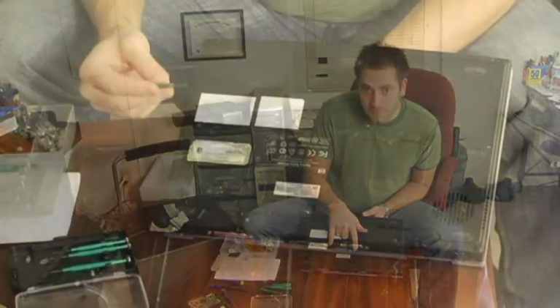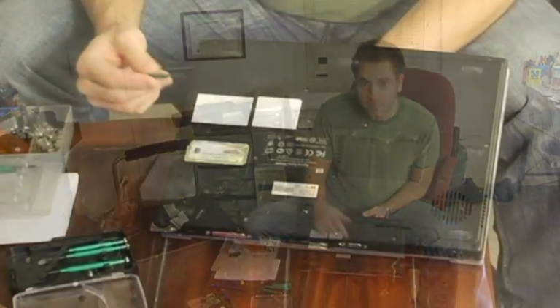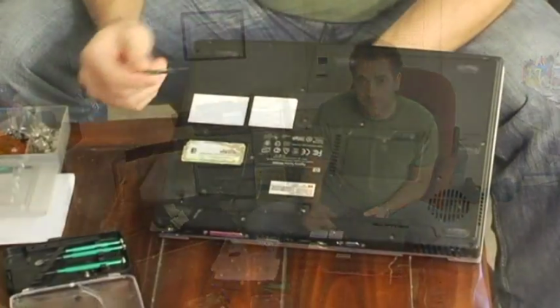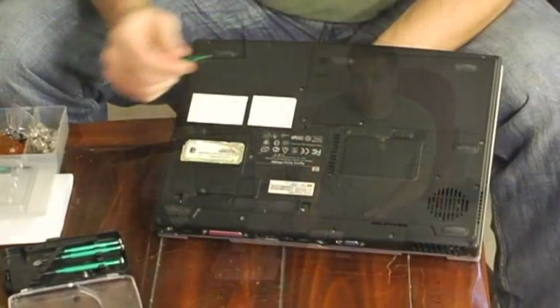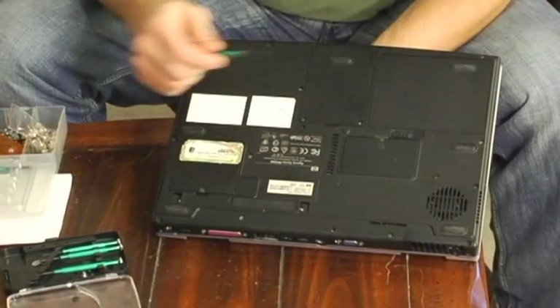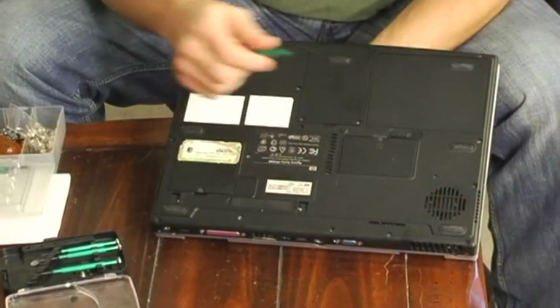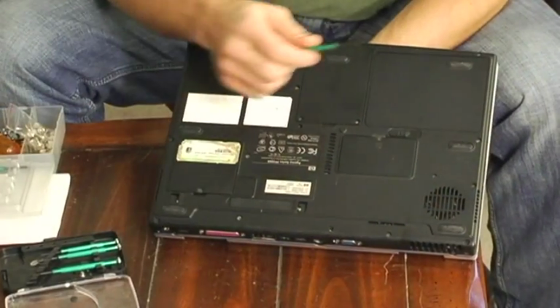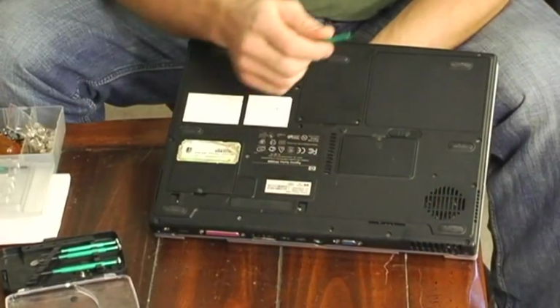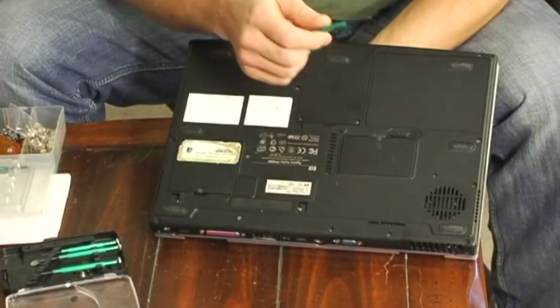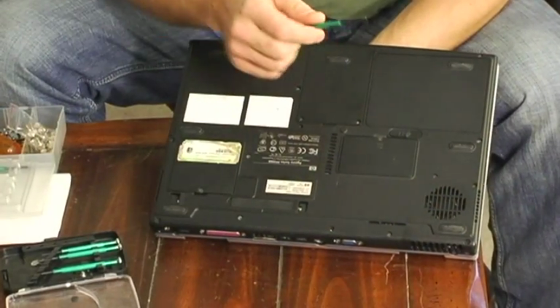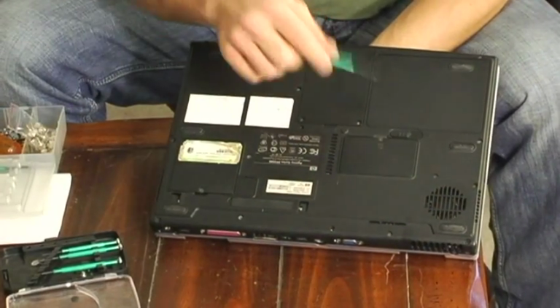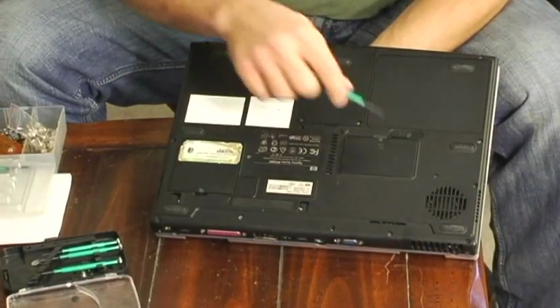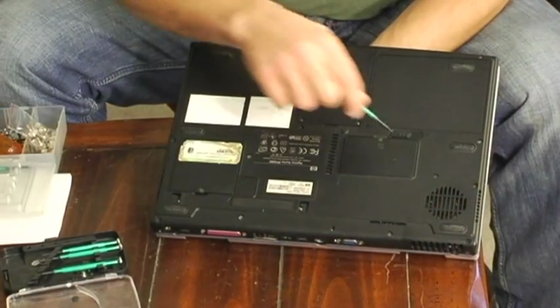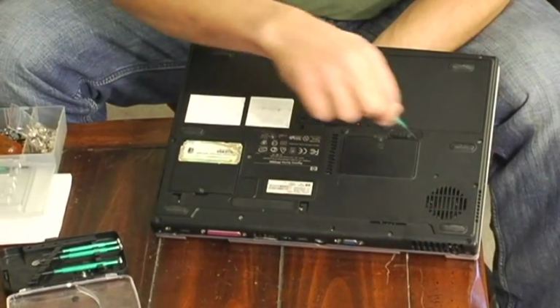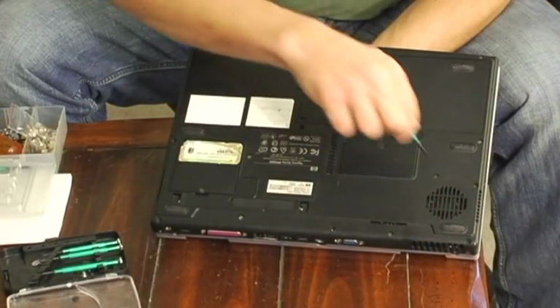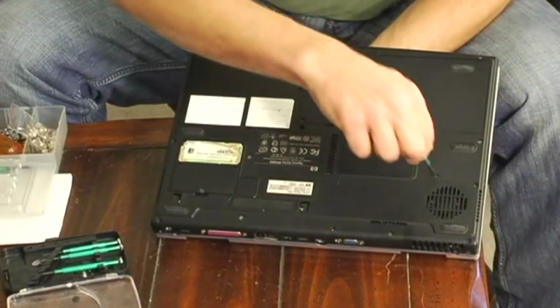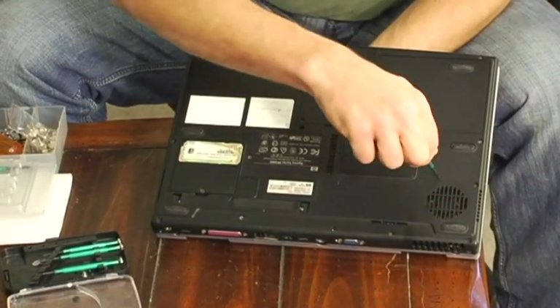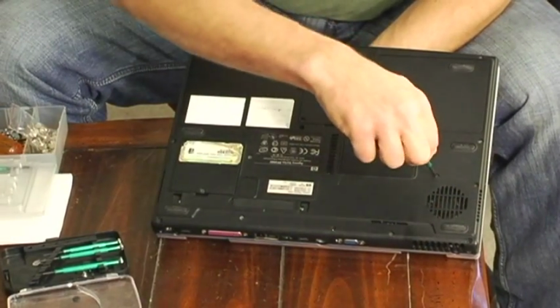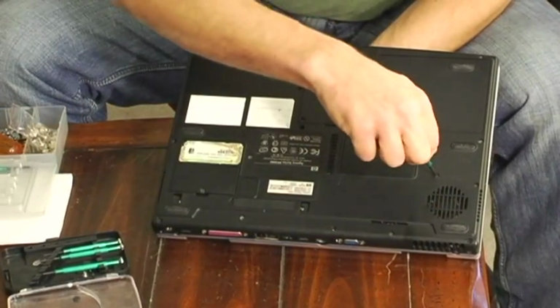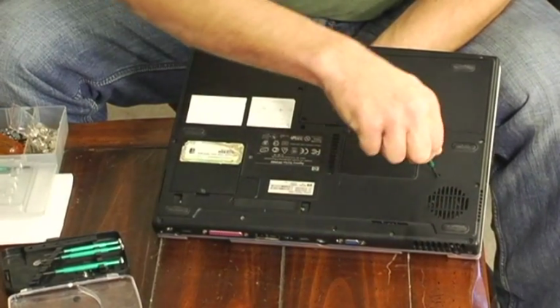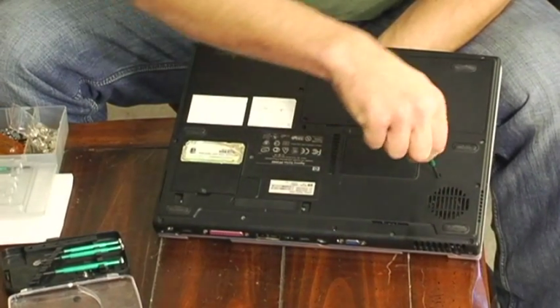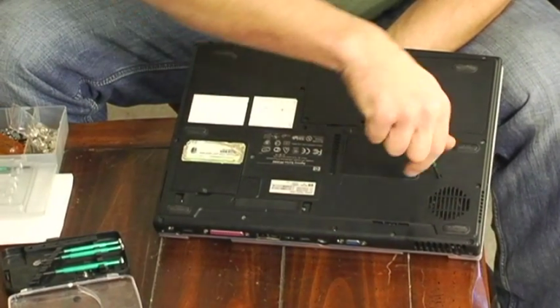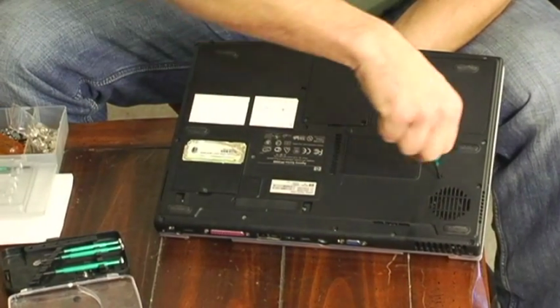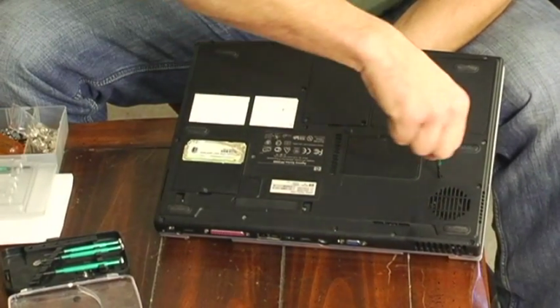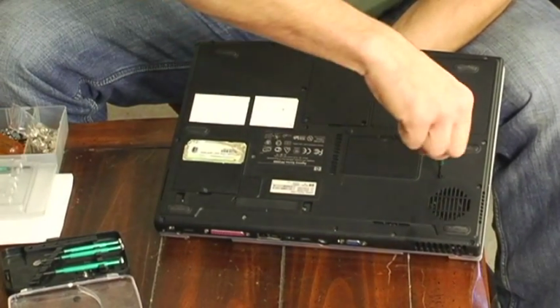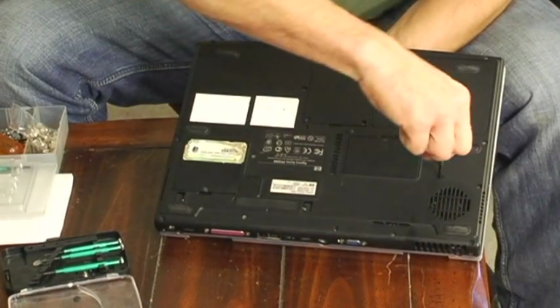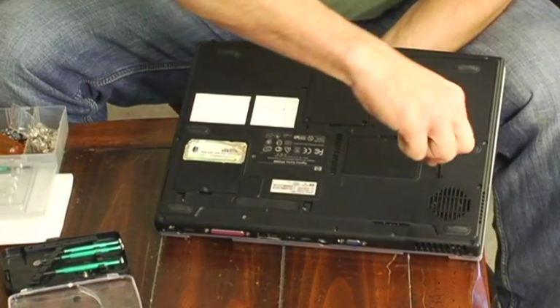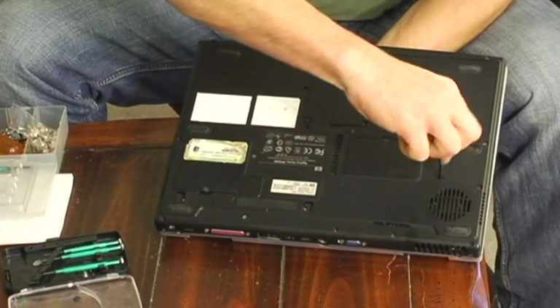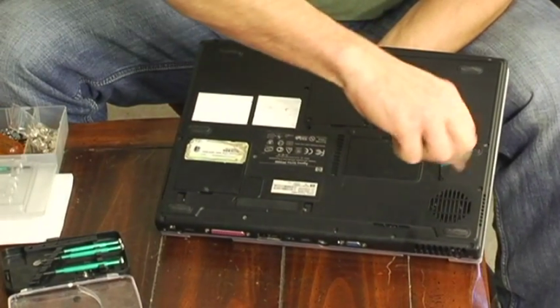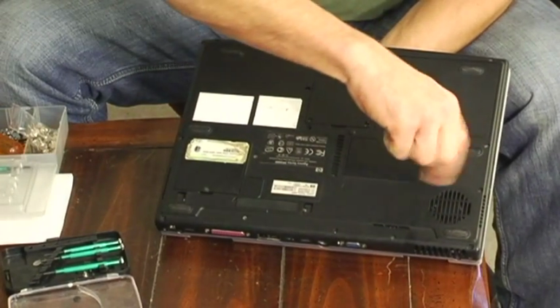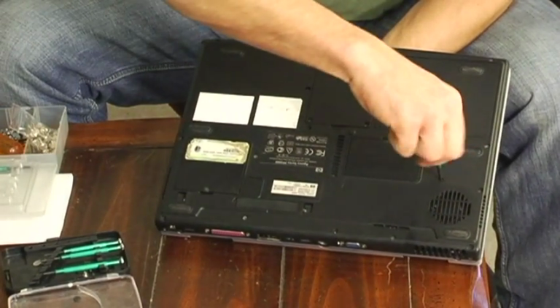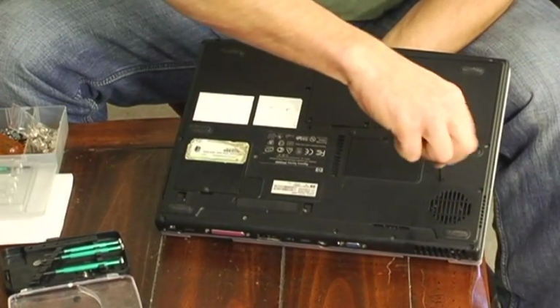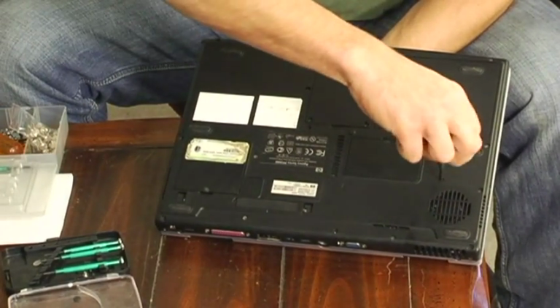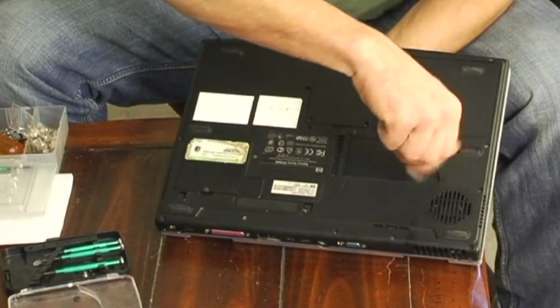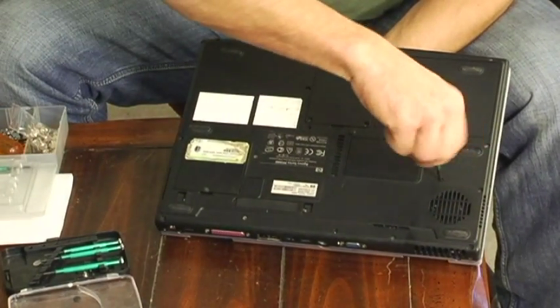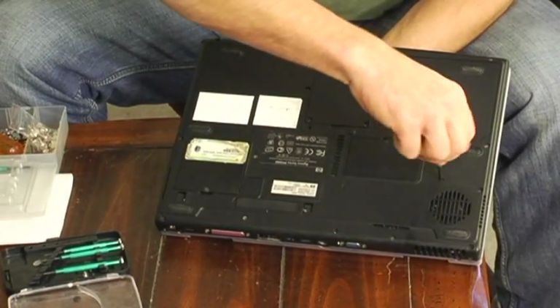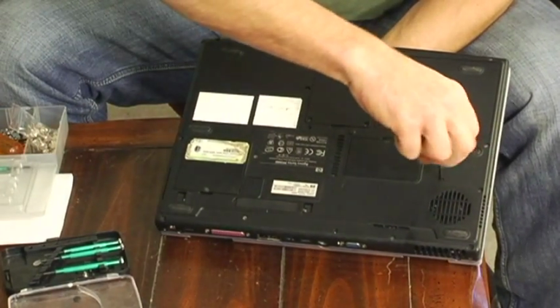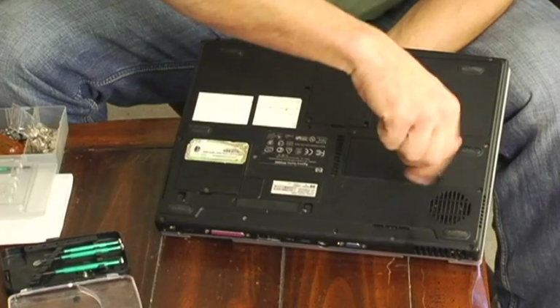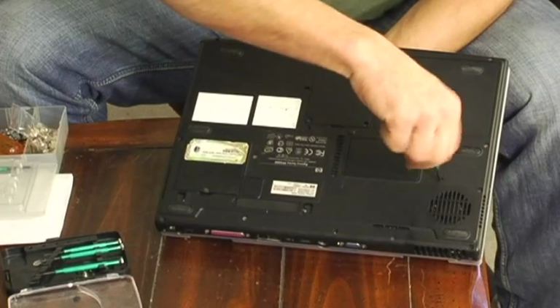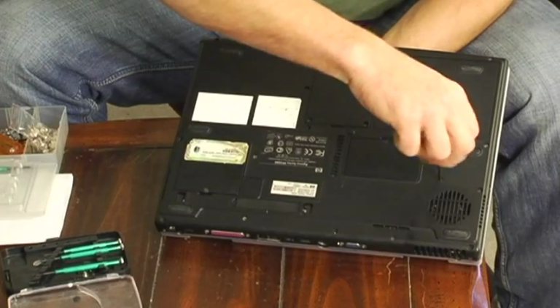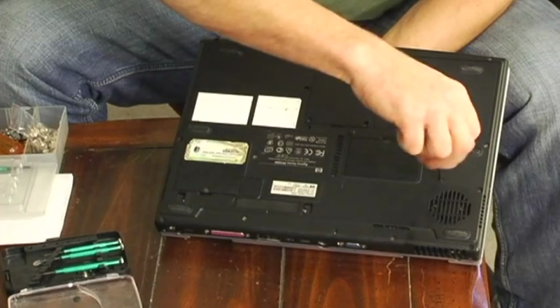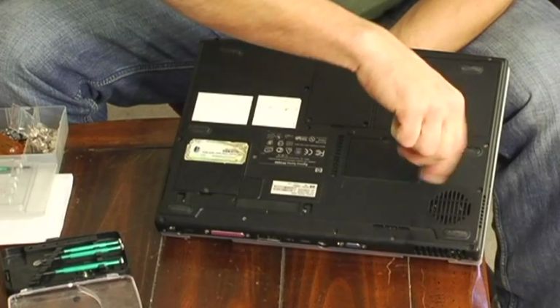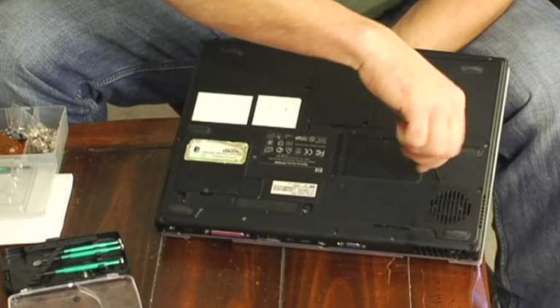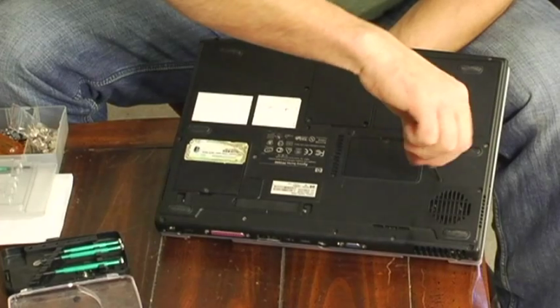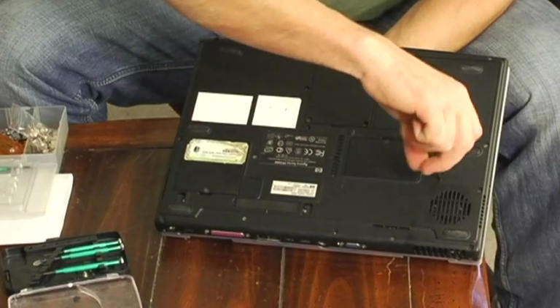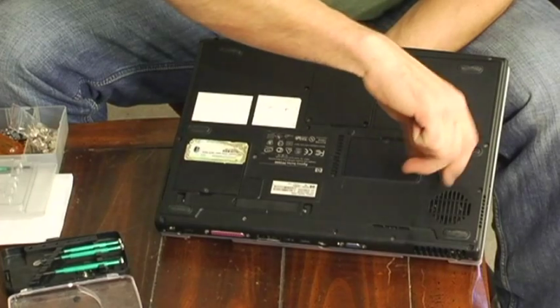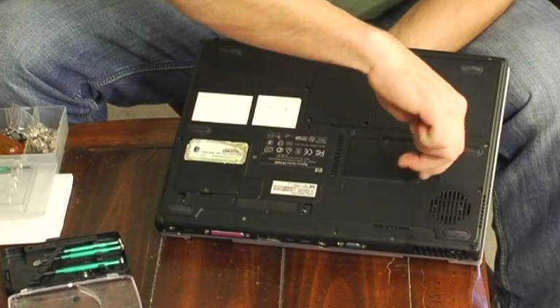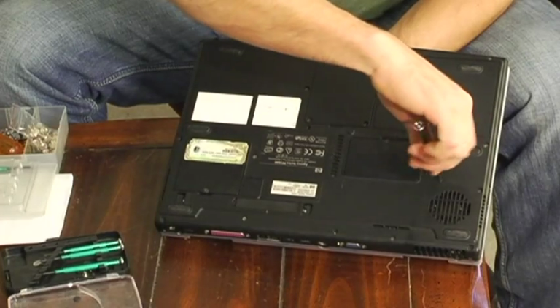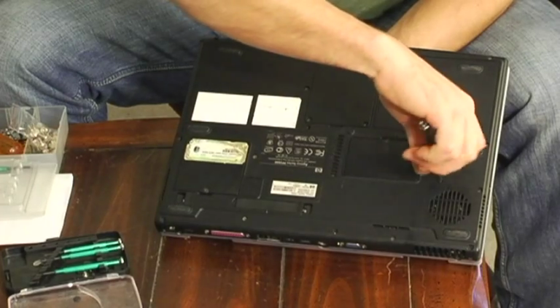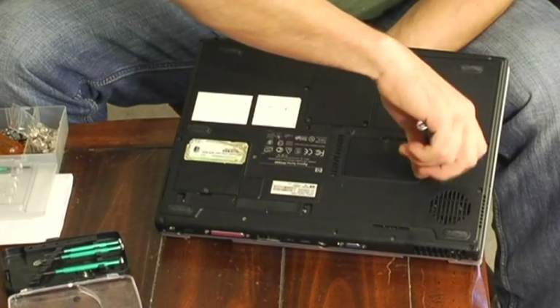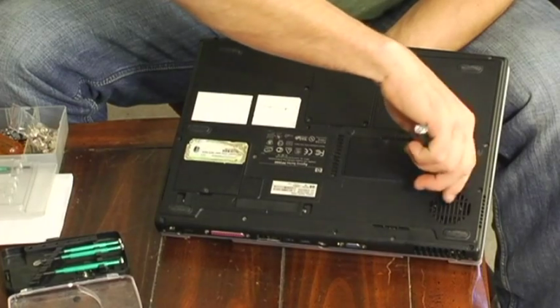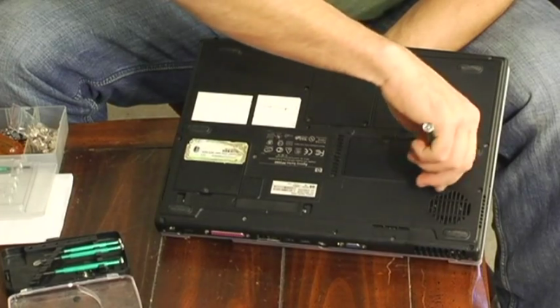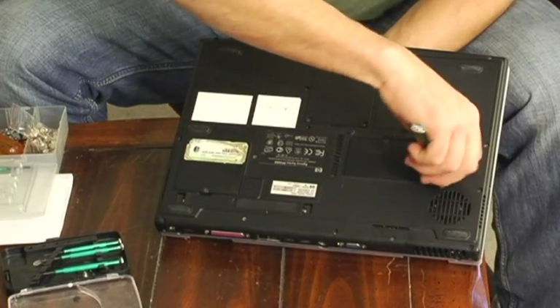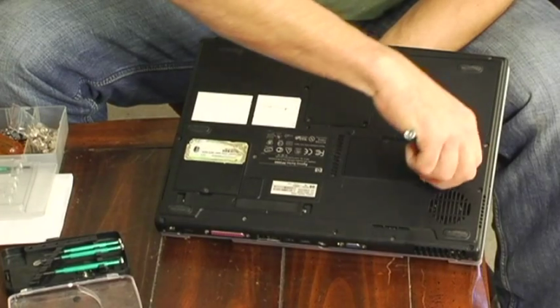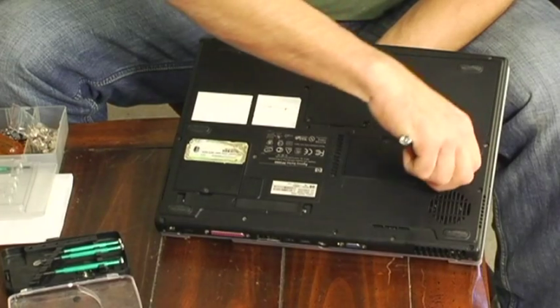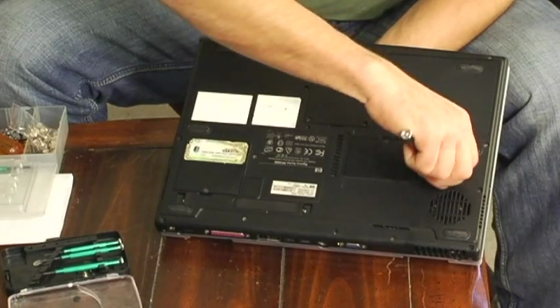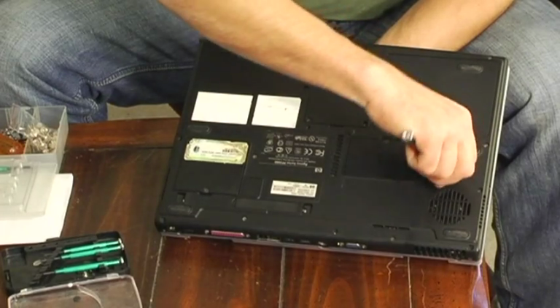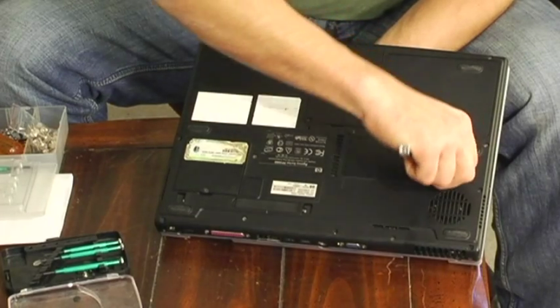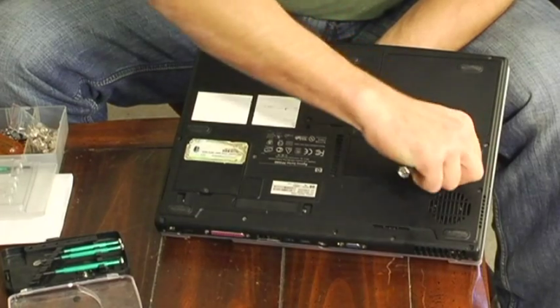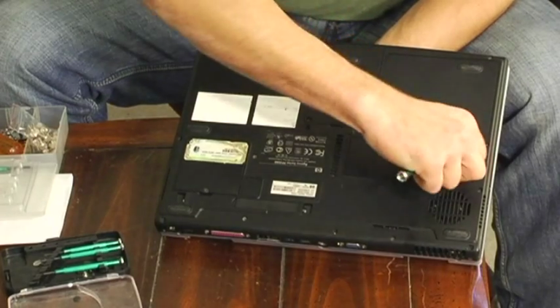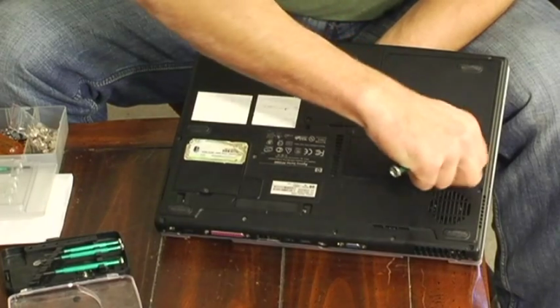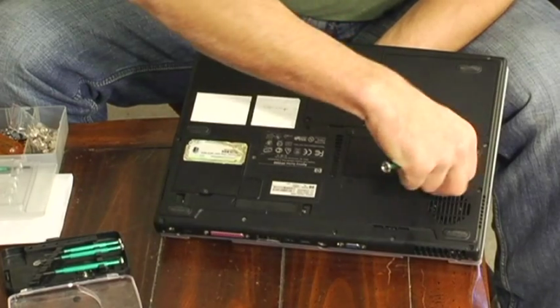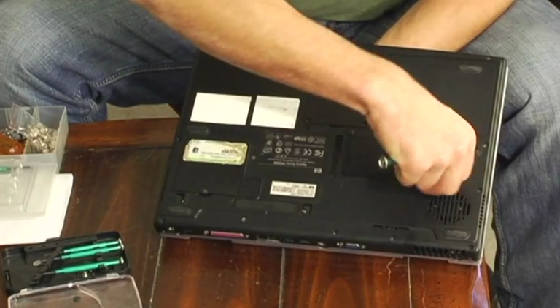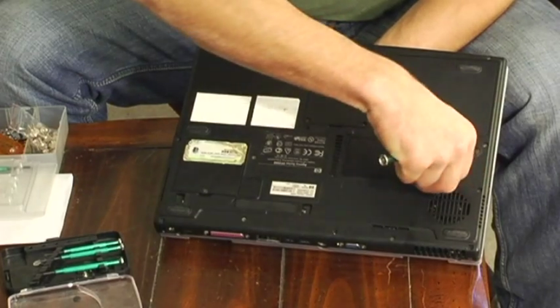Now you're going to take the screws and remove them with a small screwdriver. There's only two — it's nice and easy.